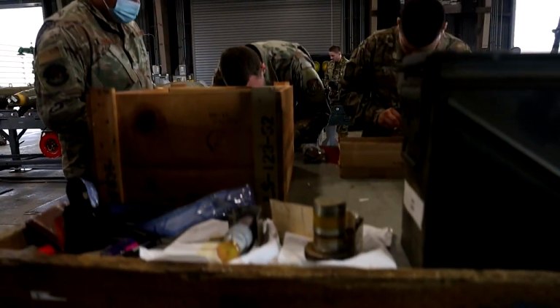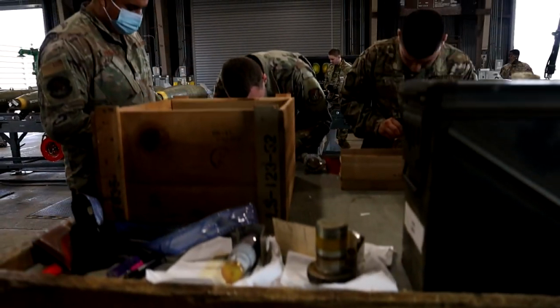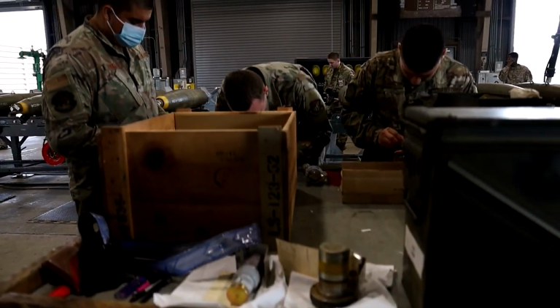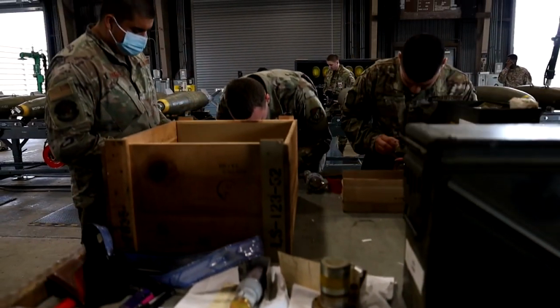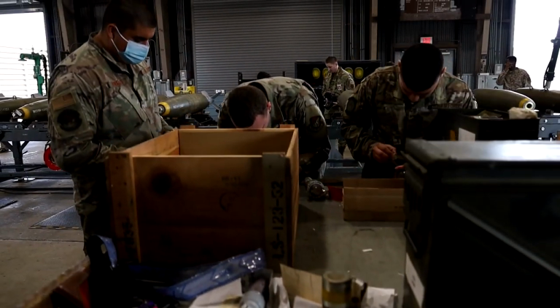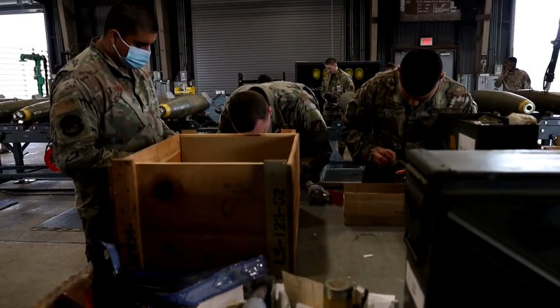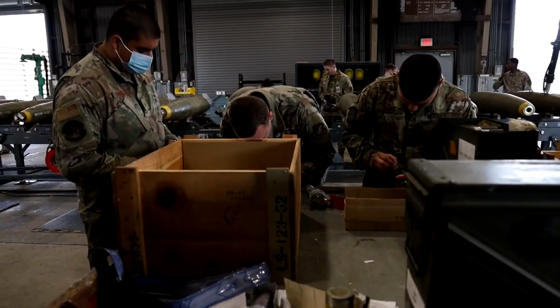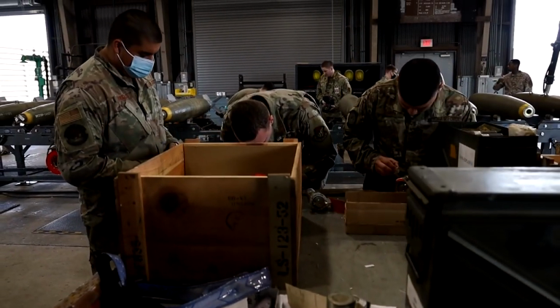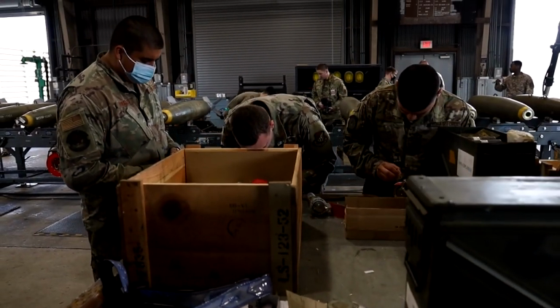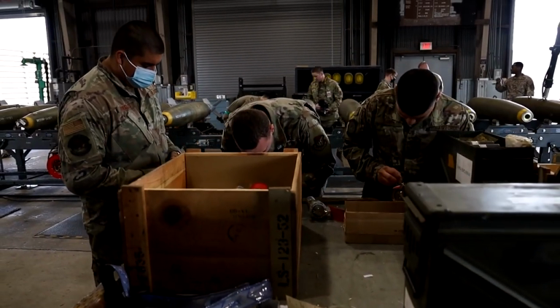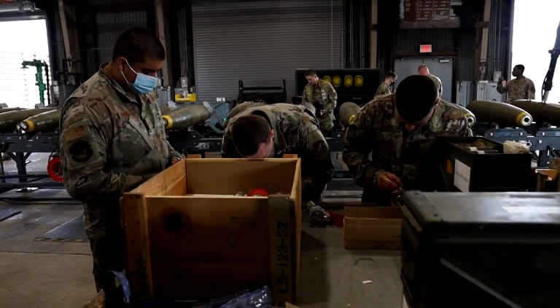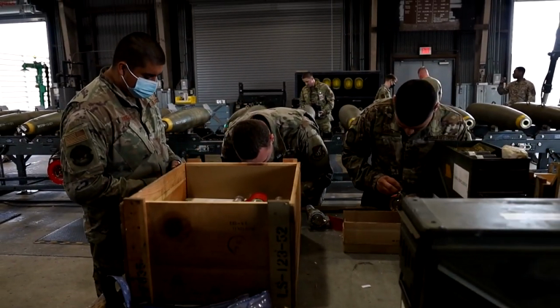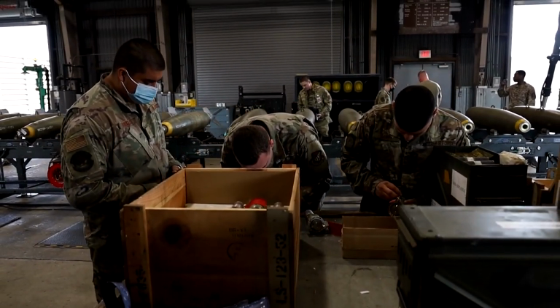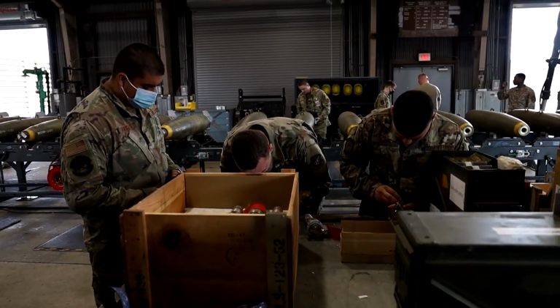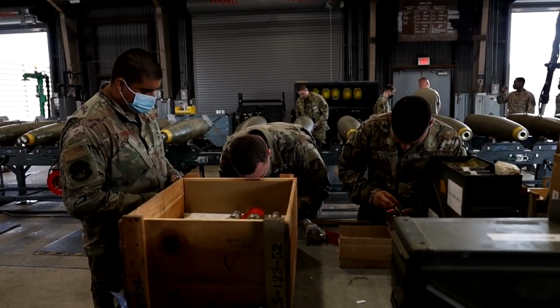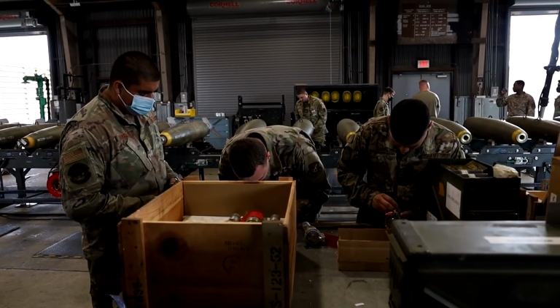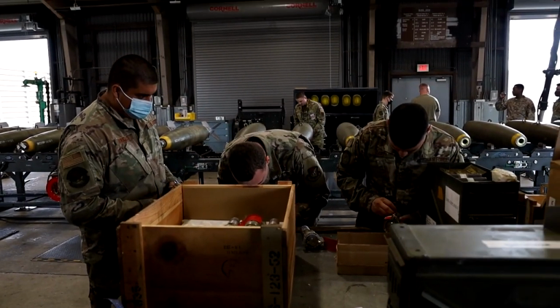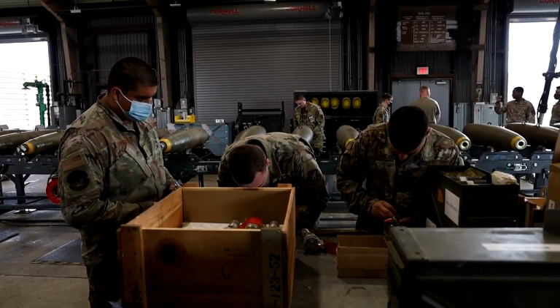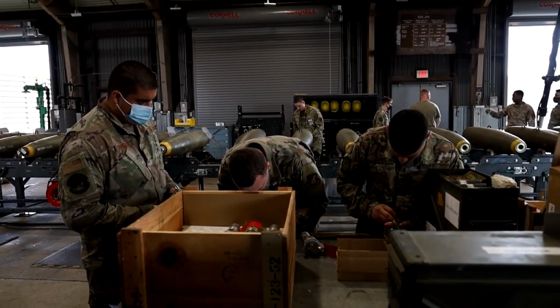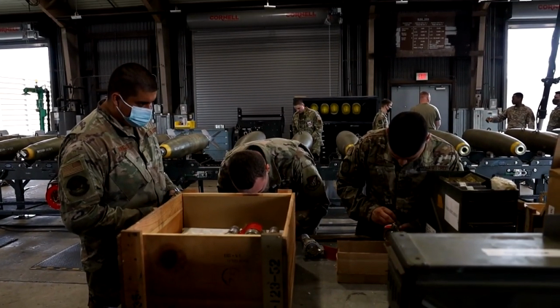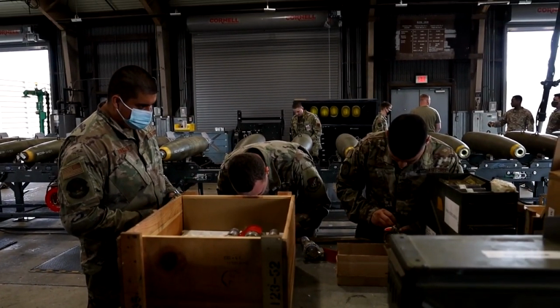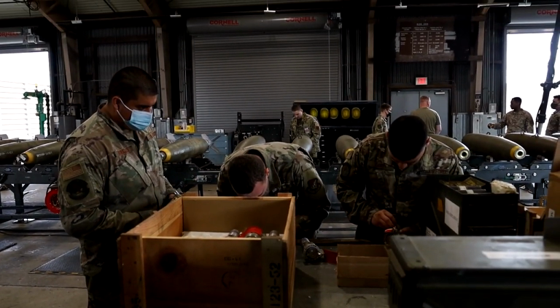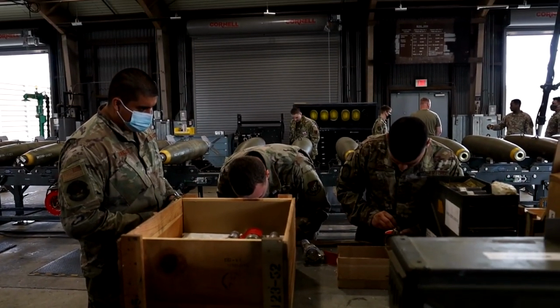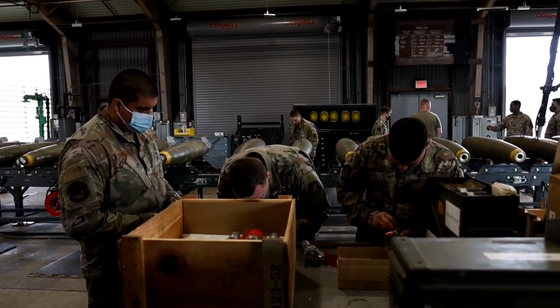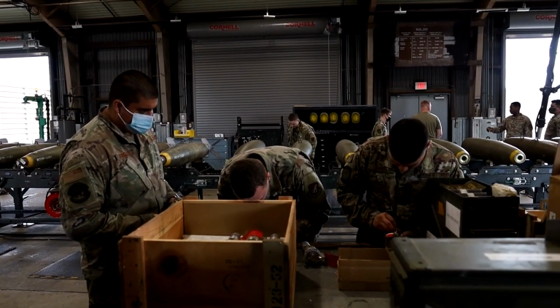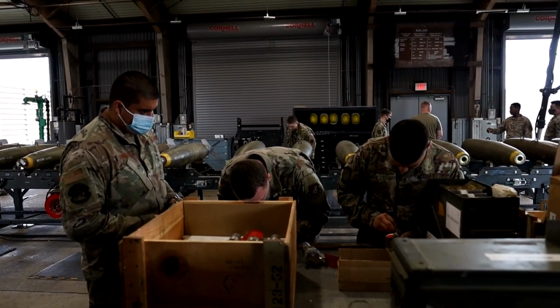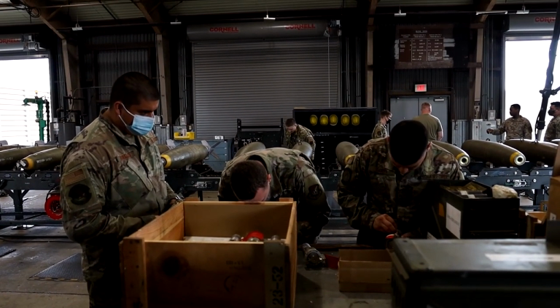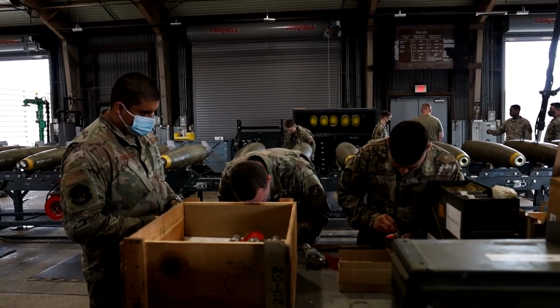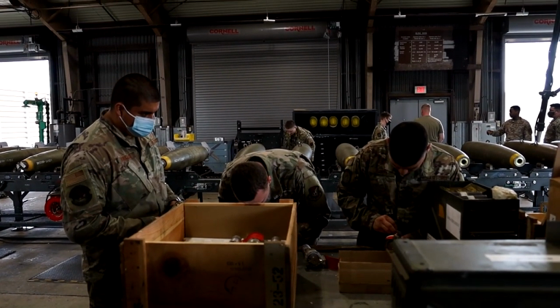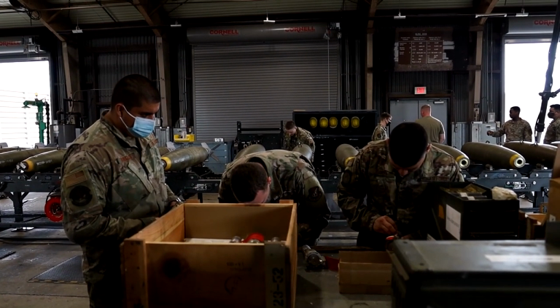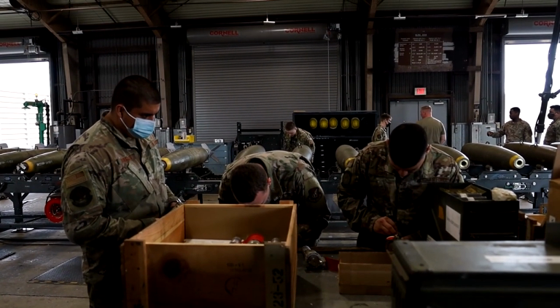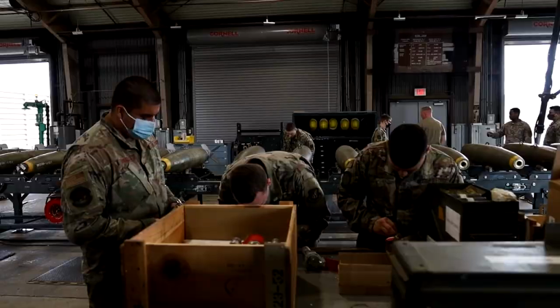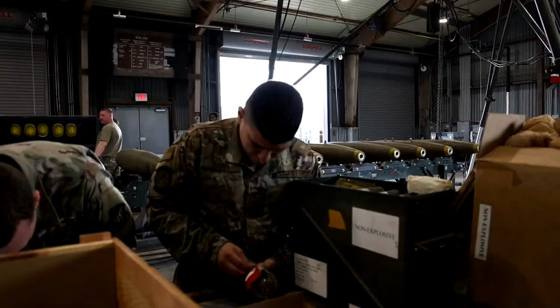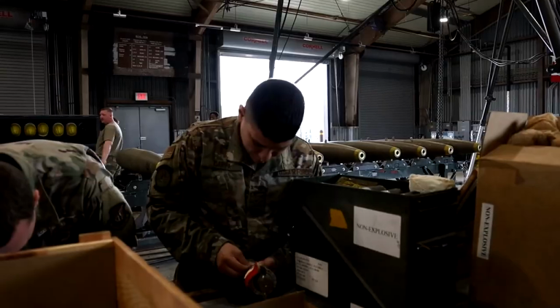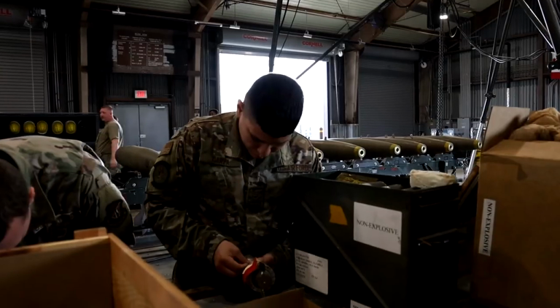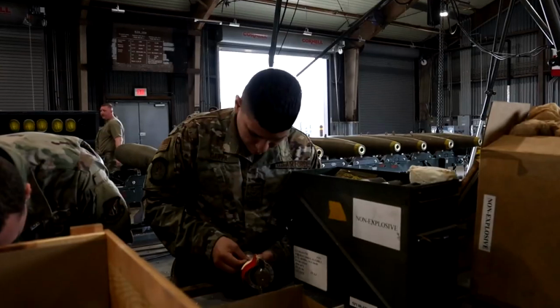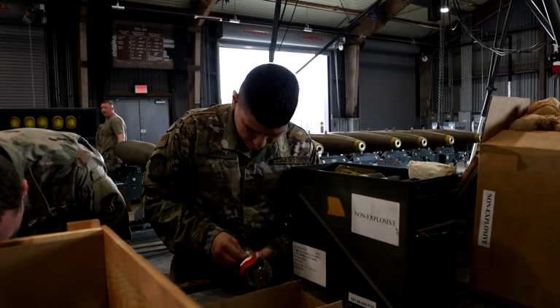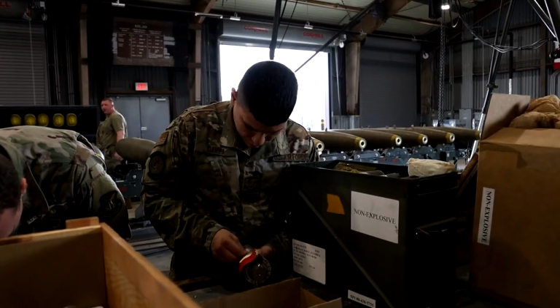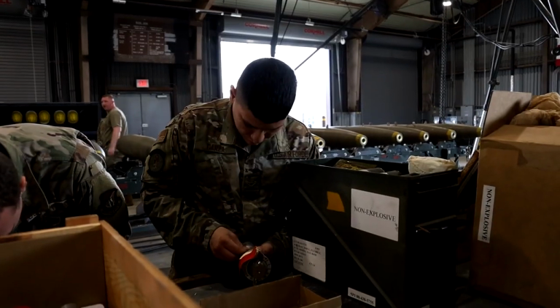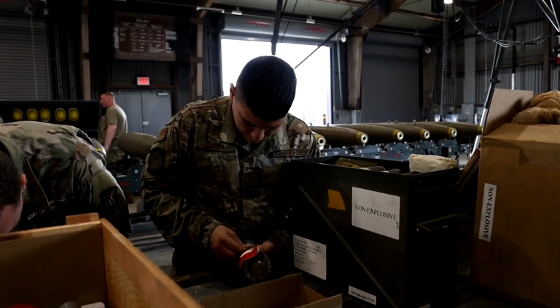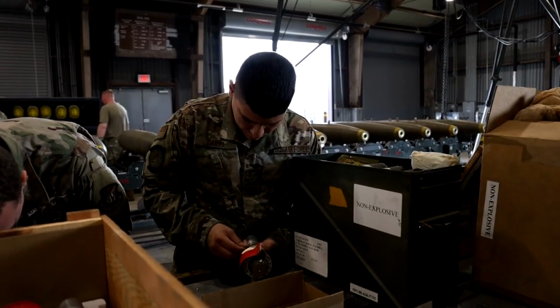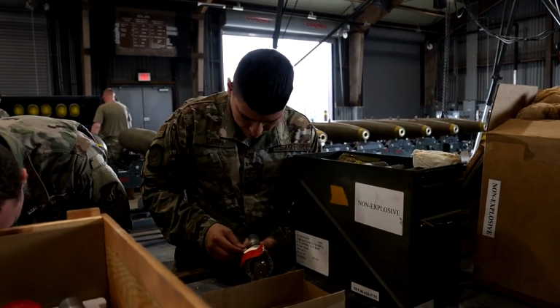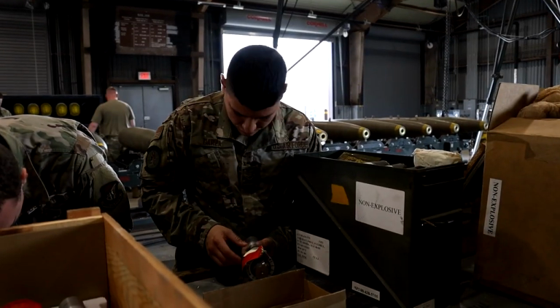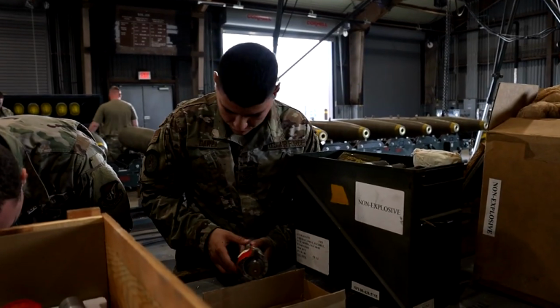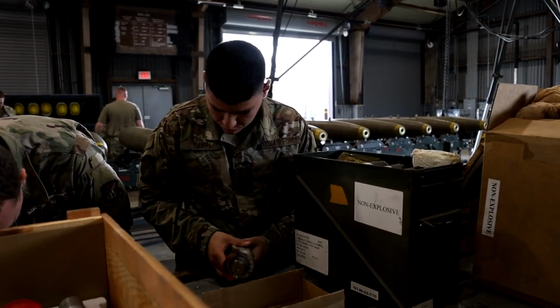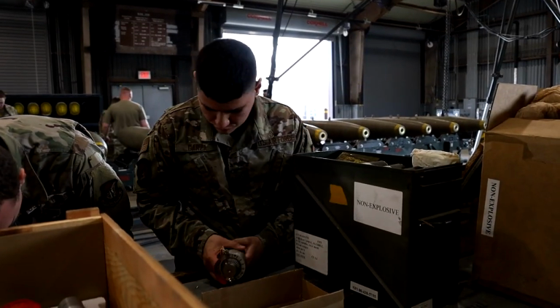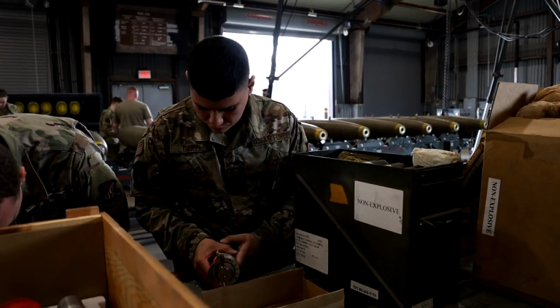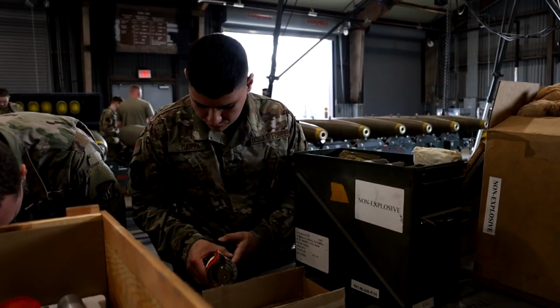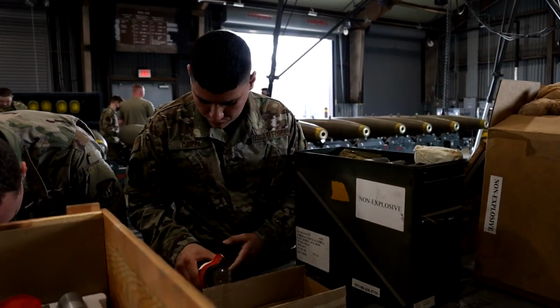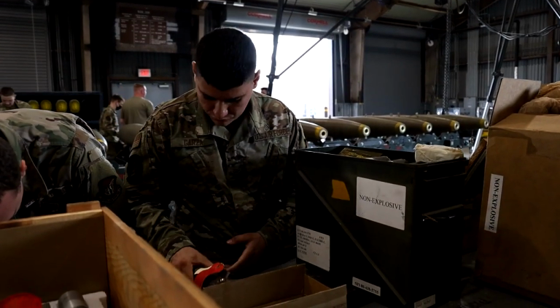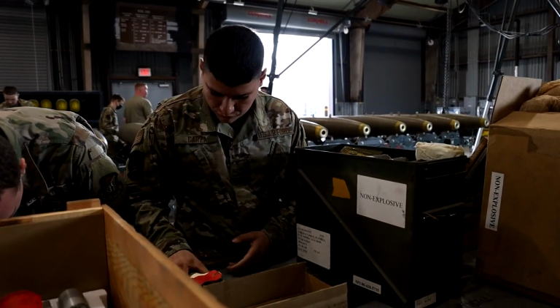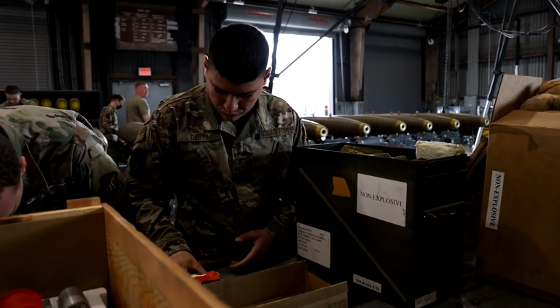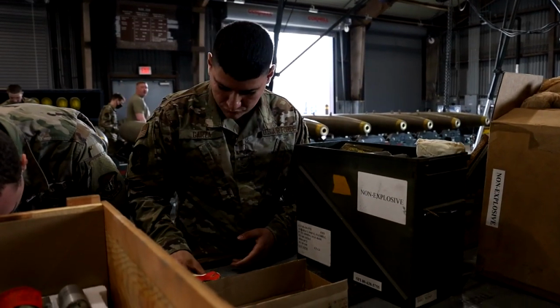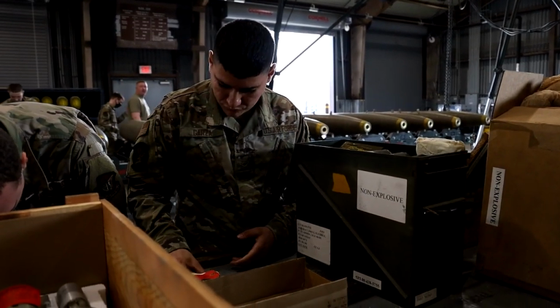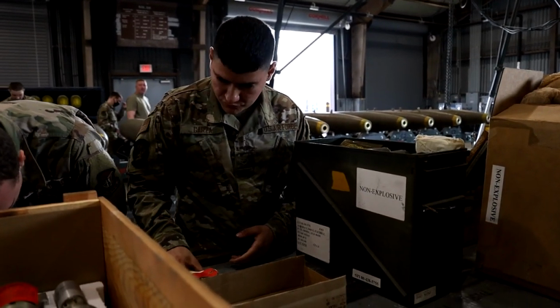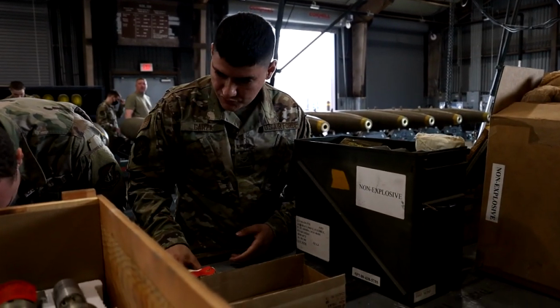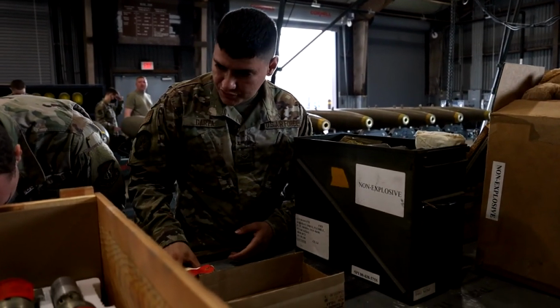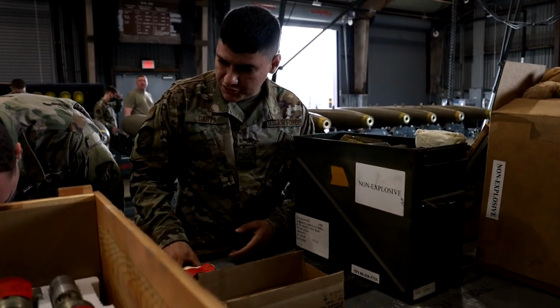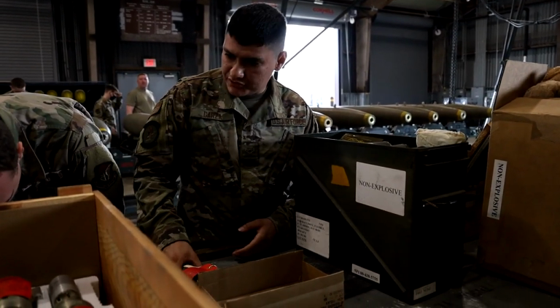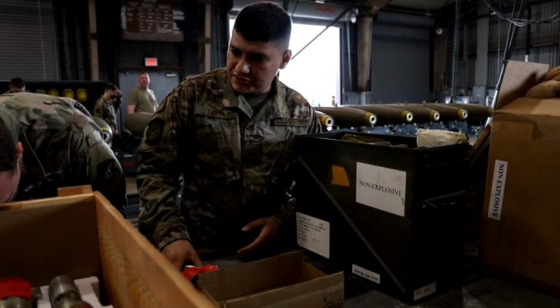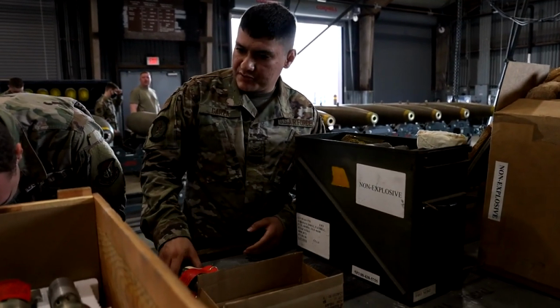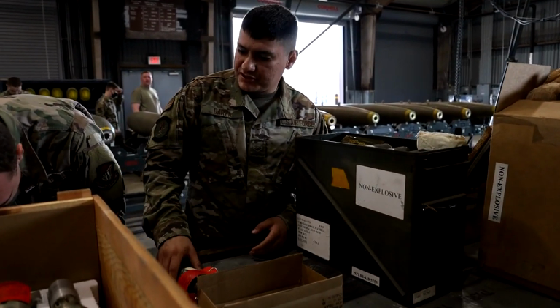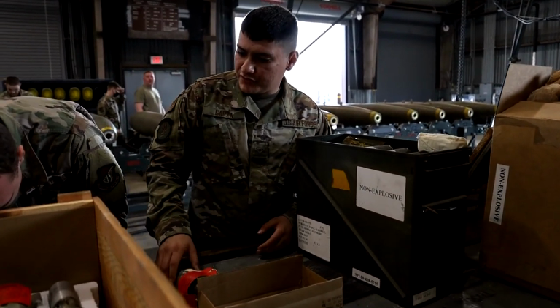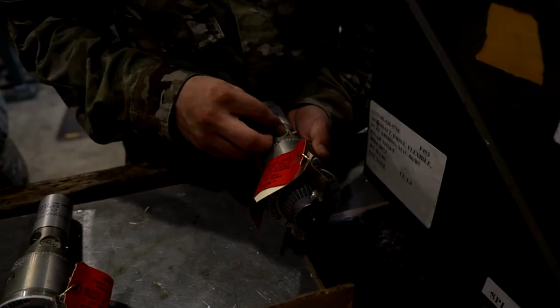Out here we normally build bombs, process 20 mil, 30 mic, and build up some rockets.